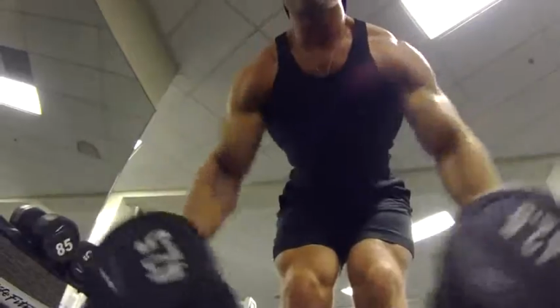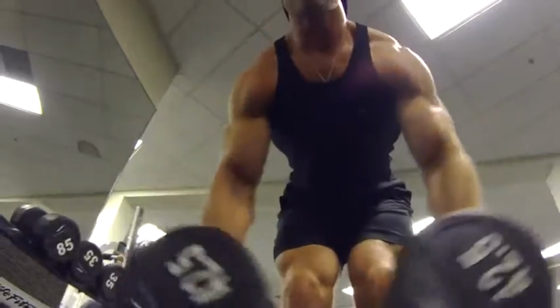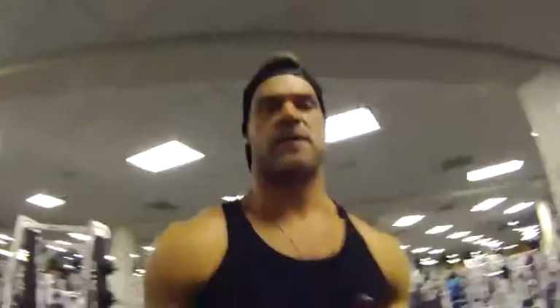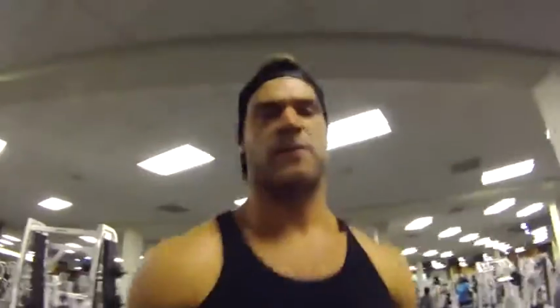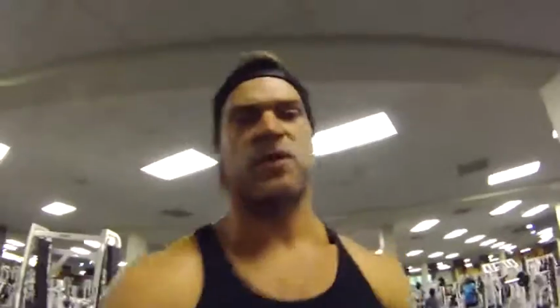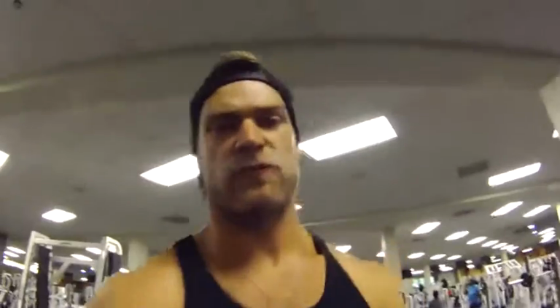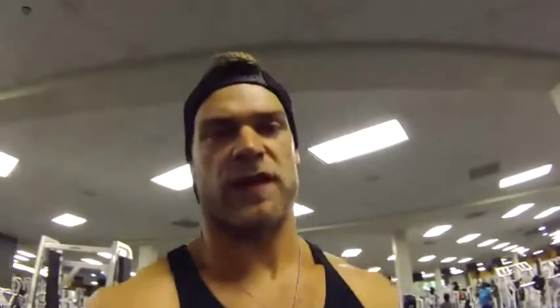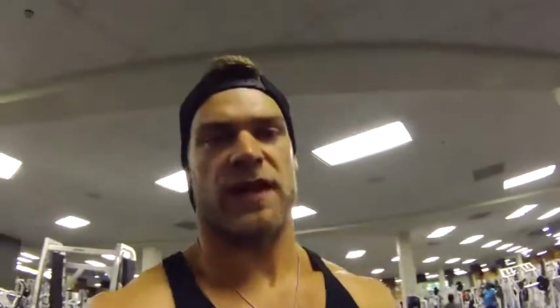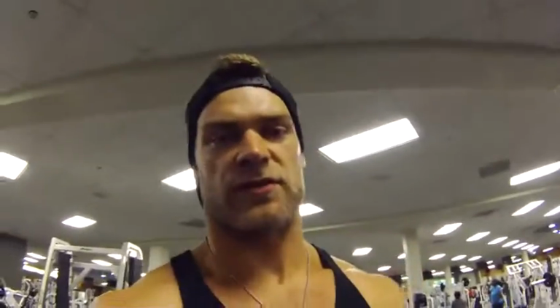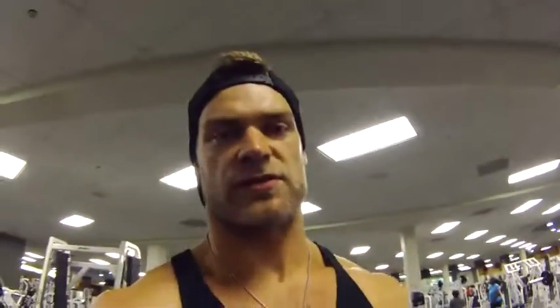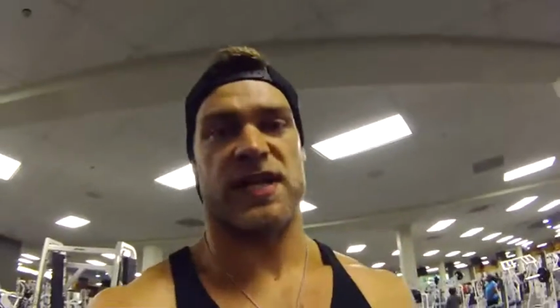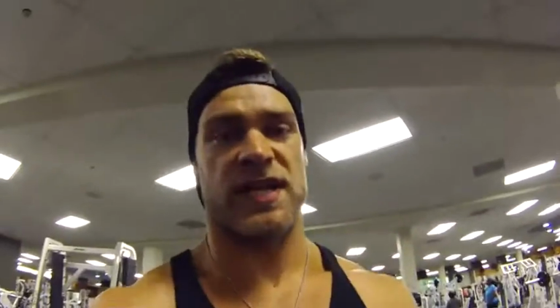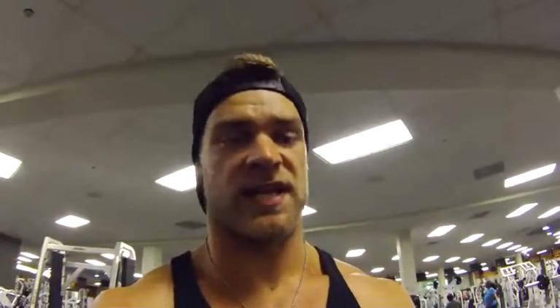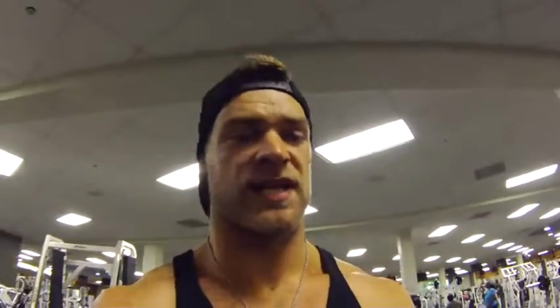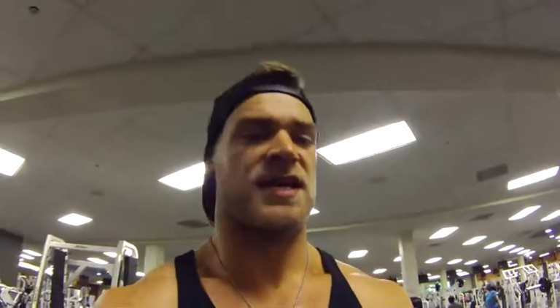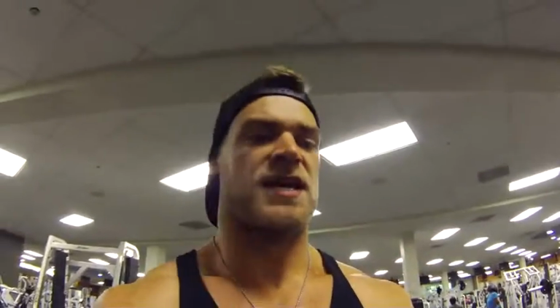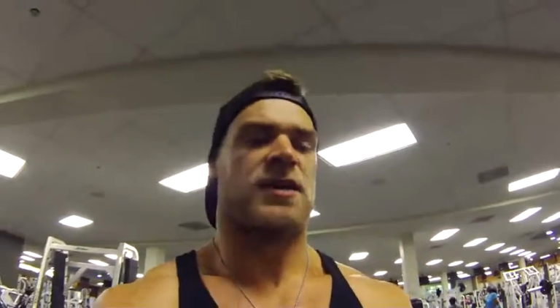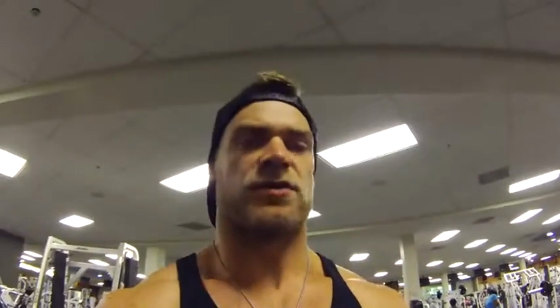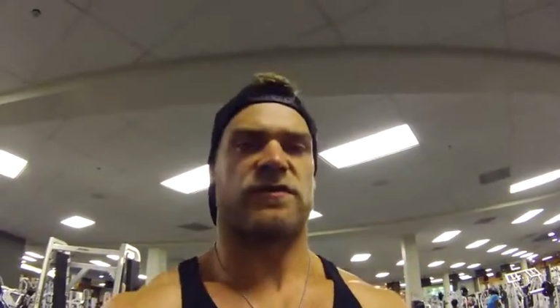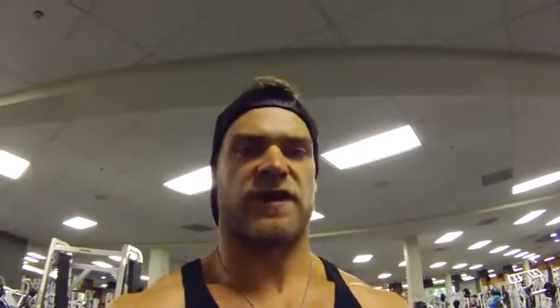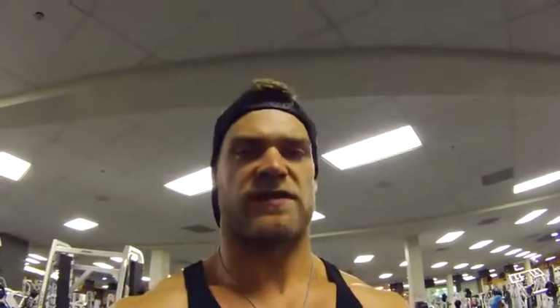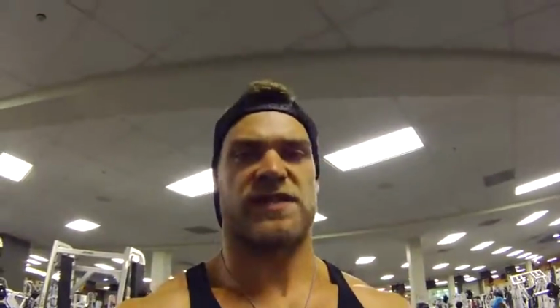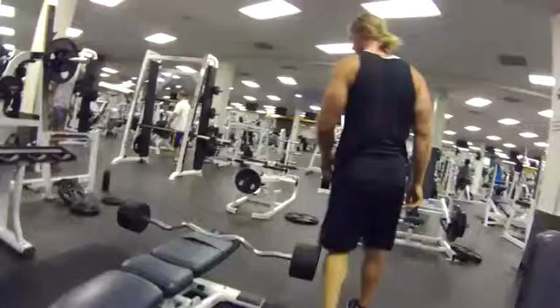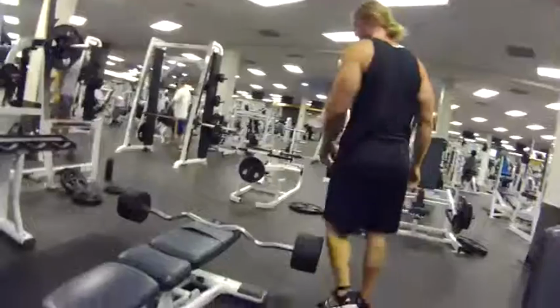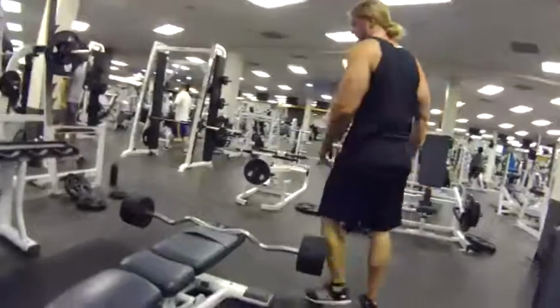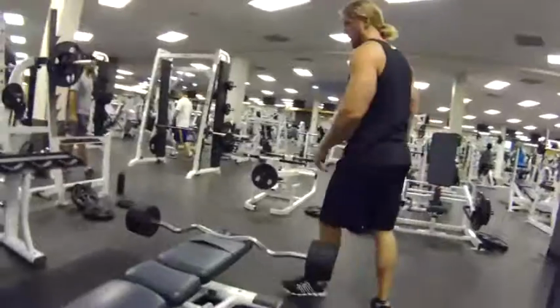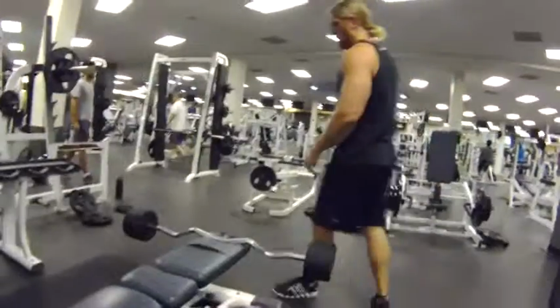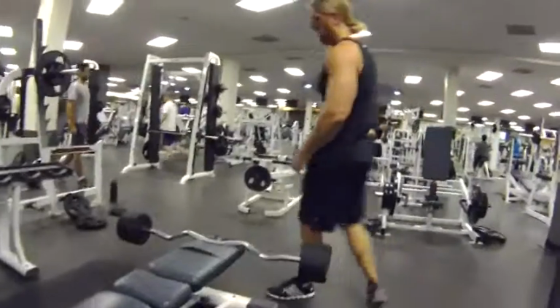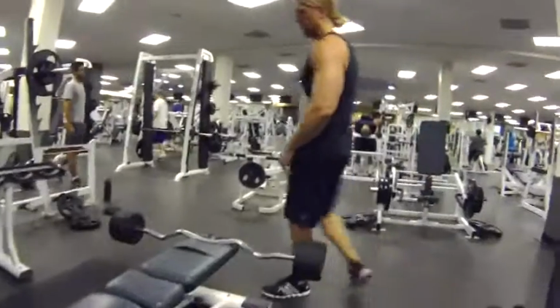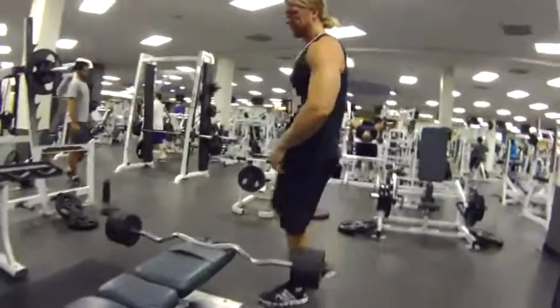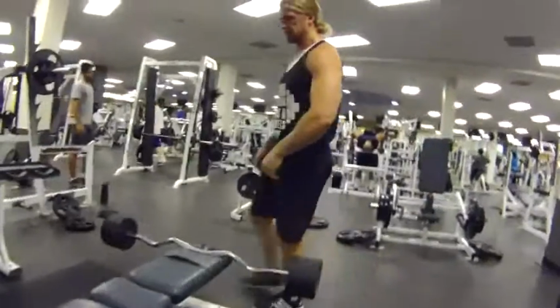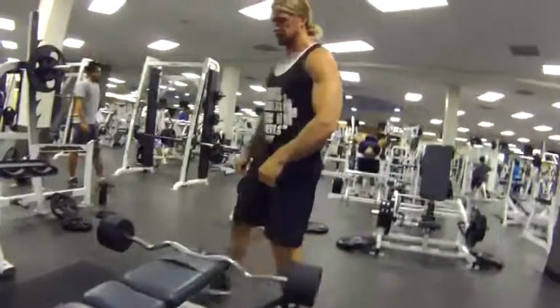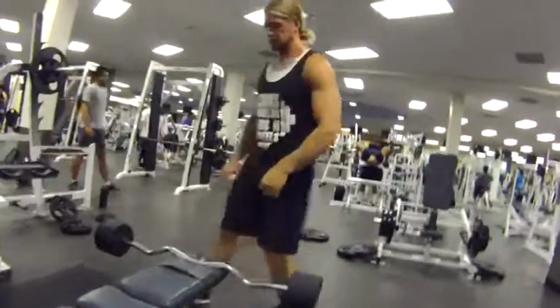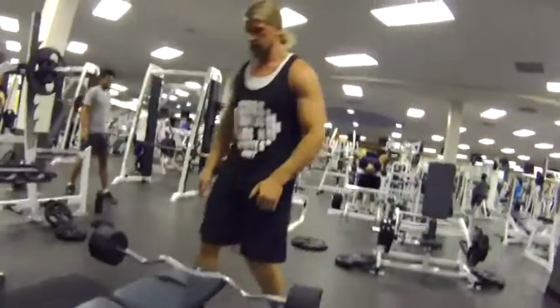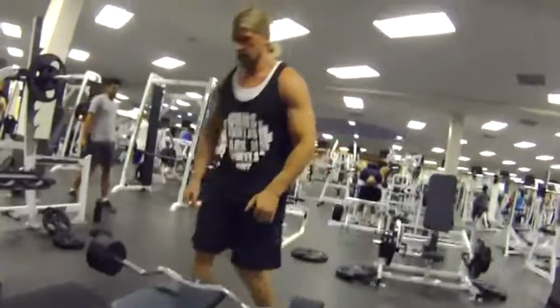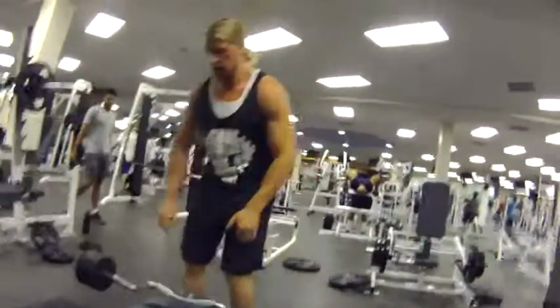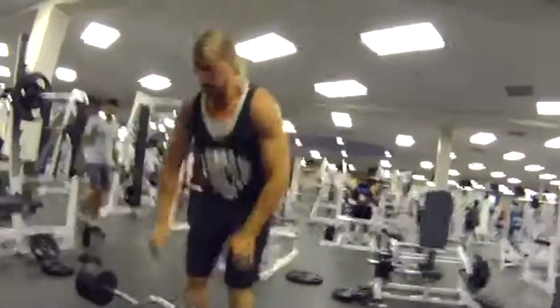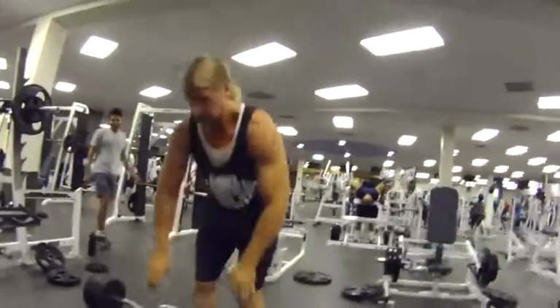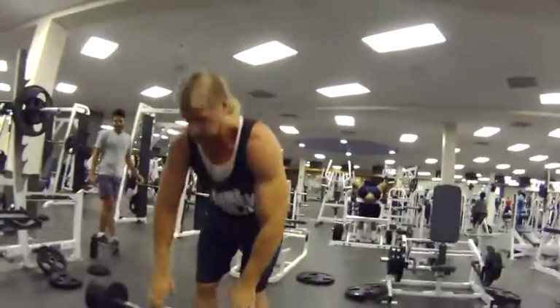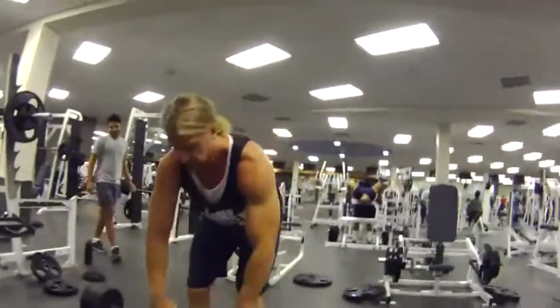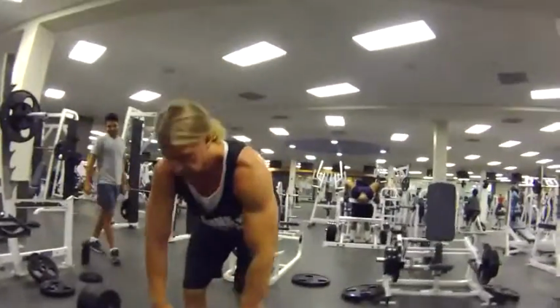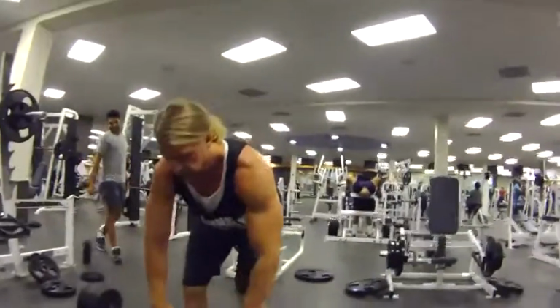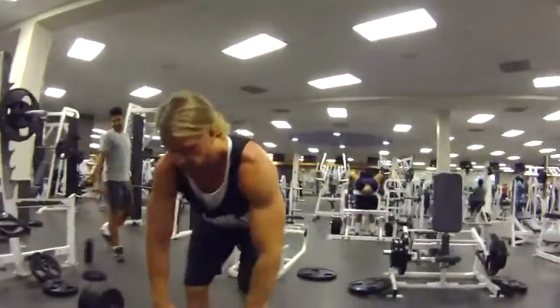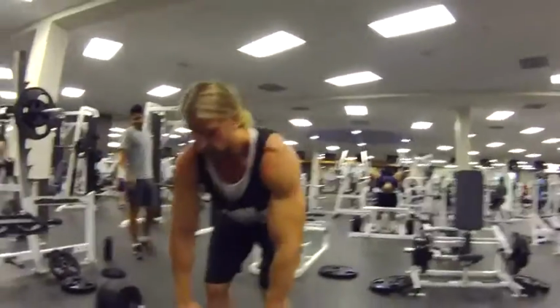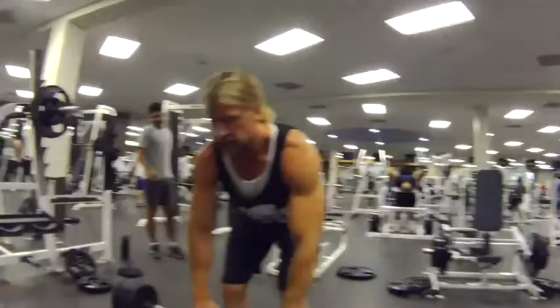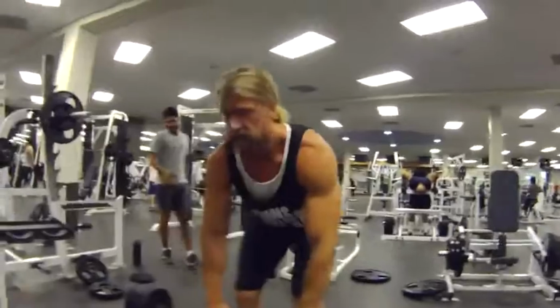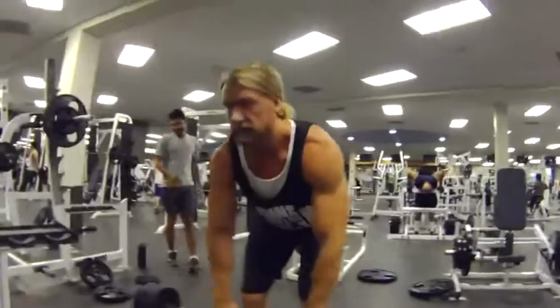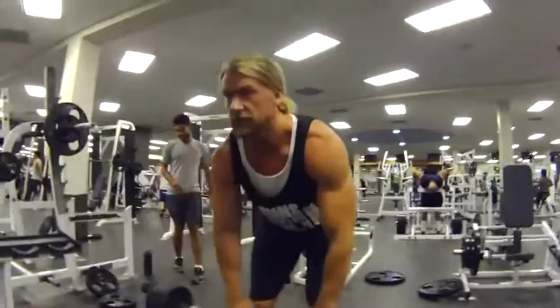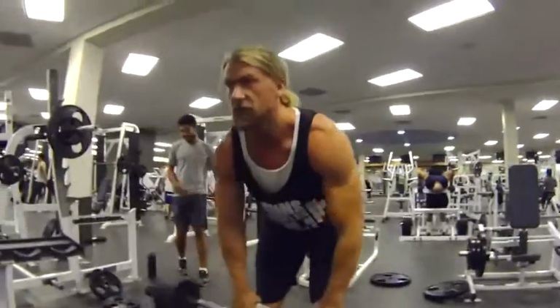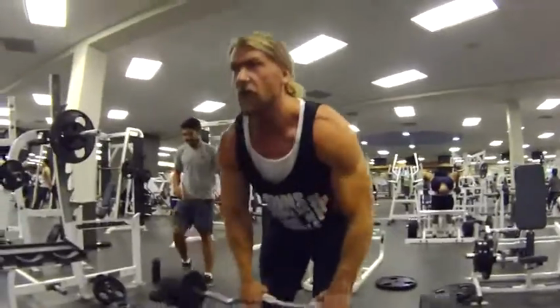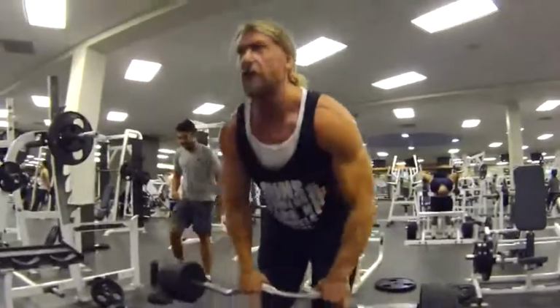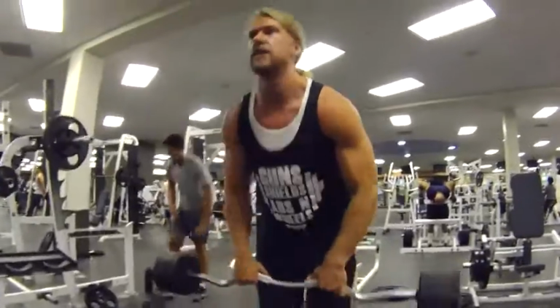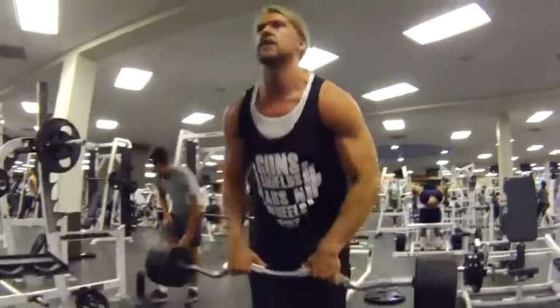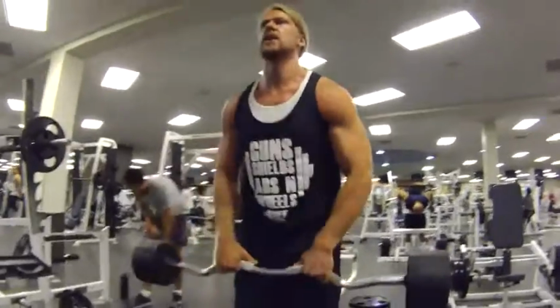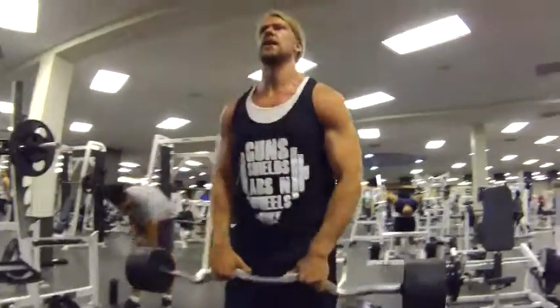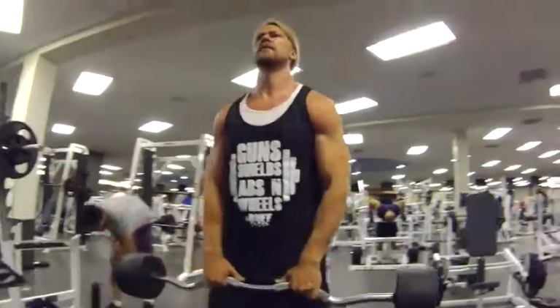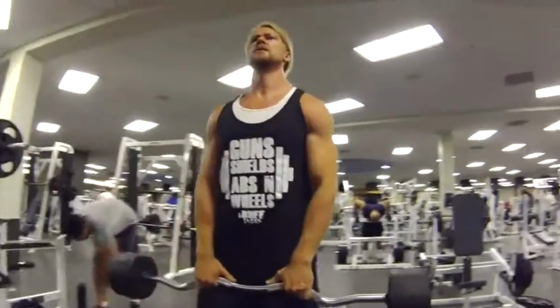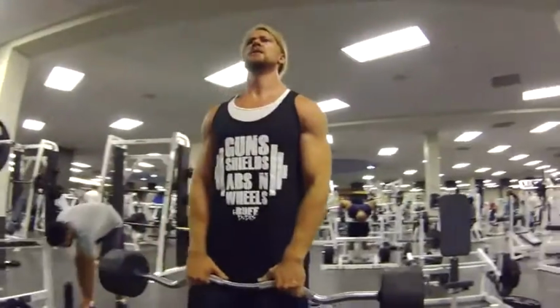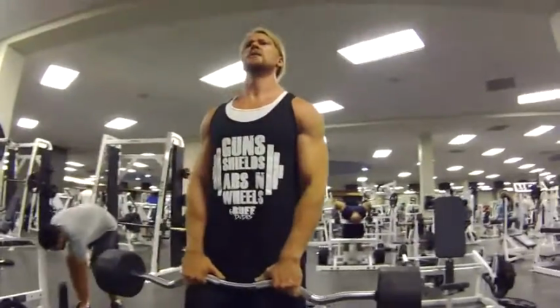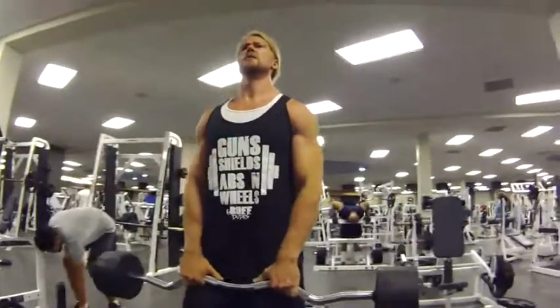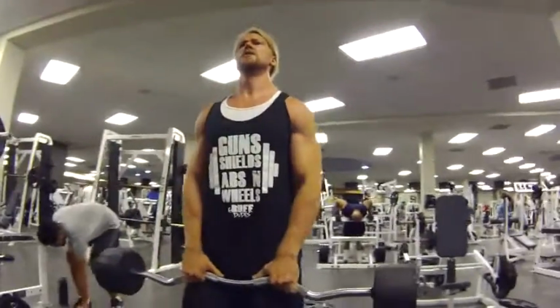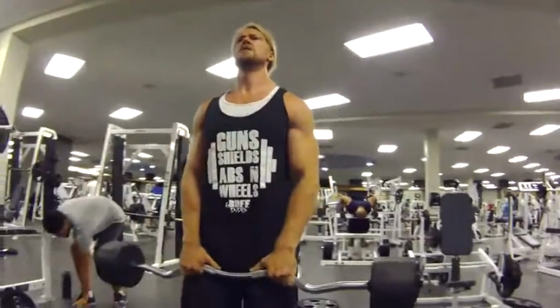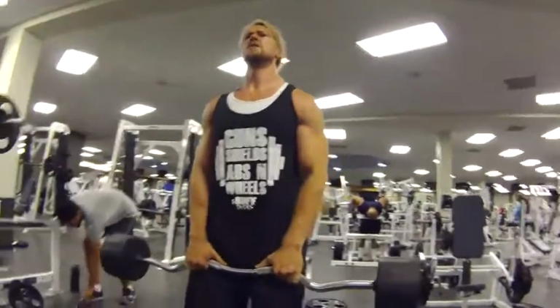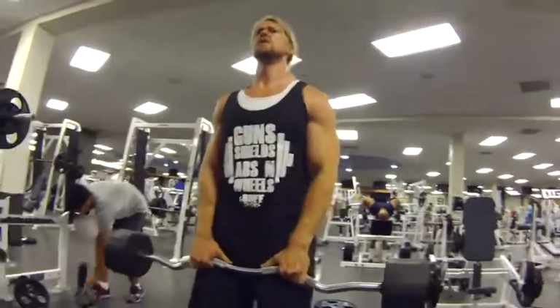Then the laterals, five sets, 12 reps, supersetted with upright rows, five sets, 12 reps.